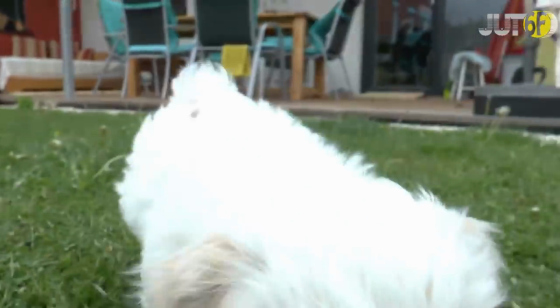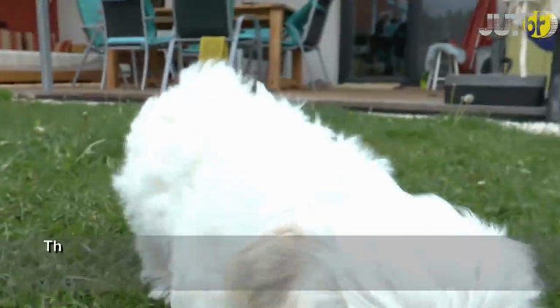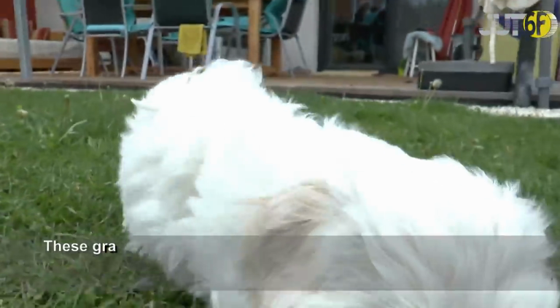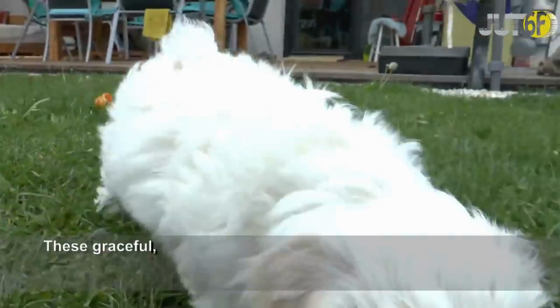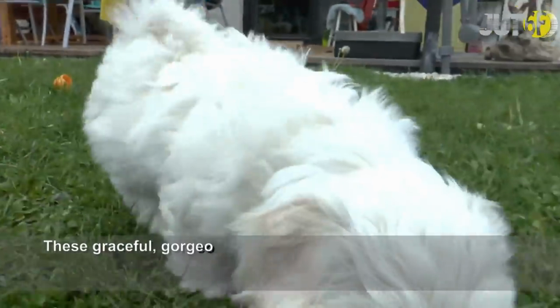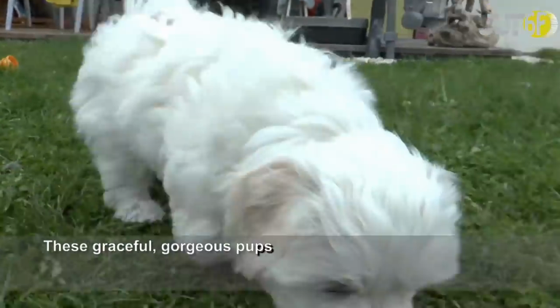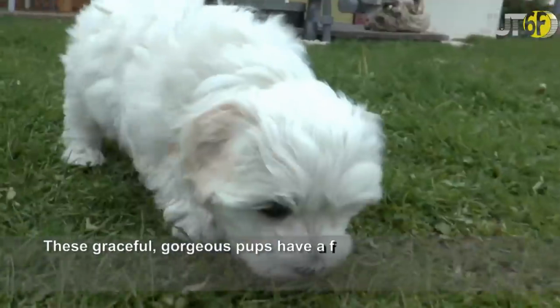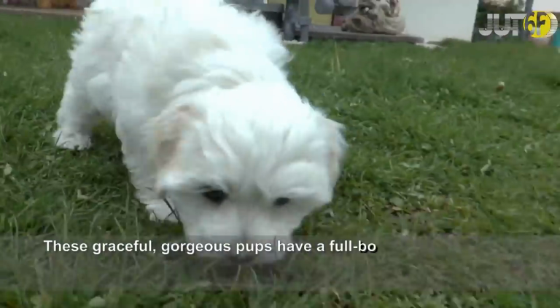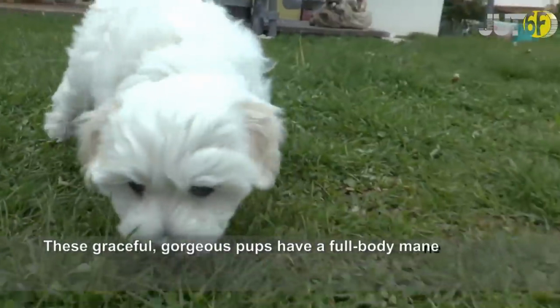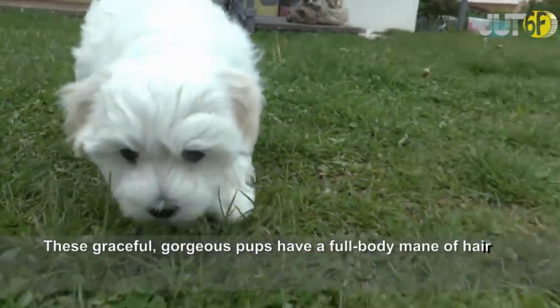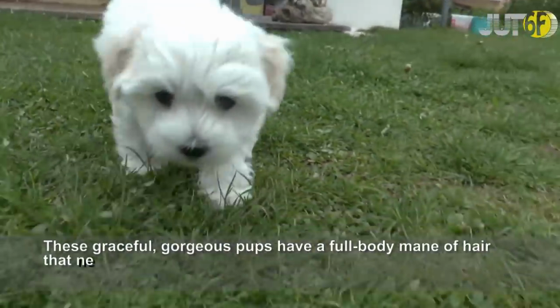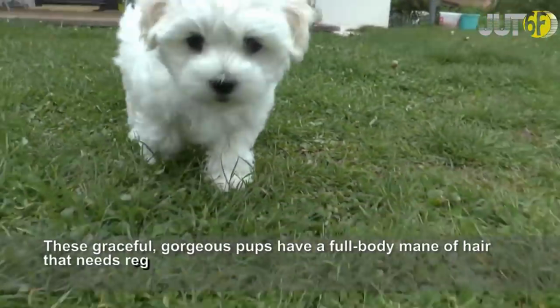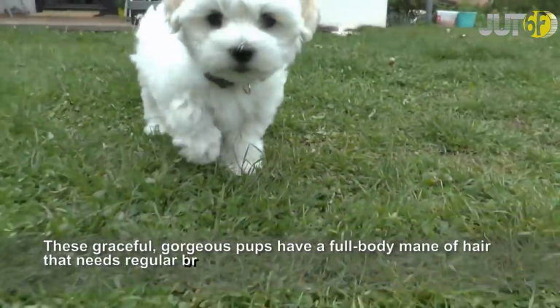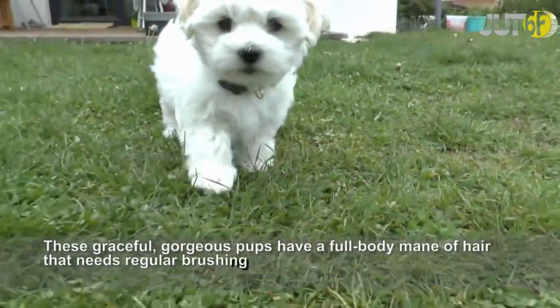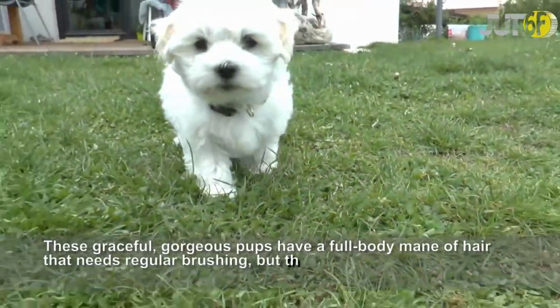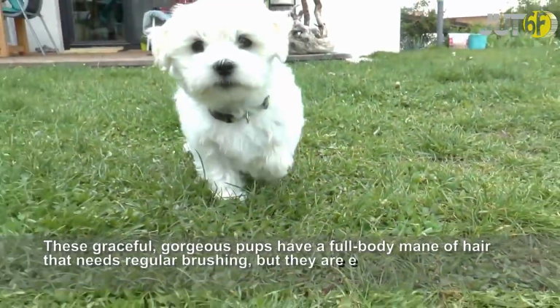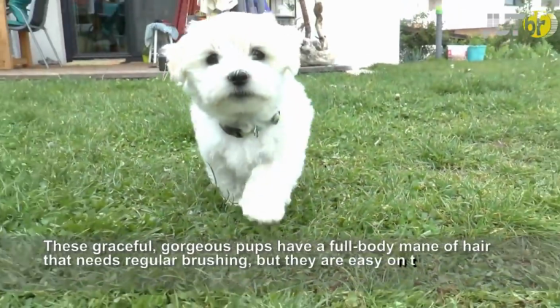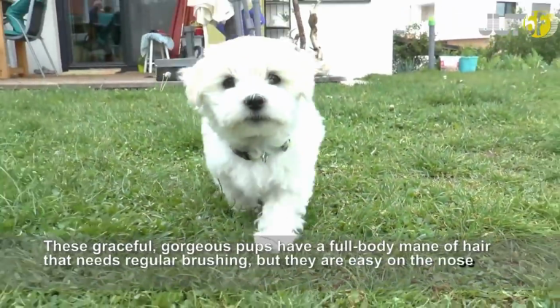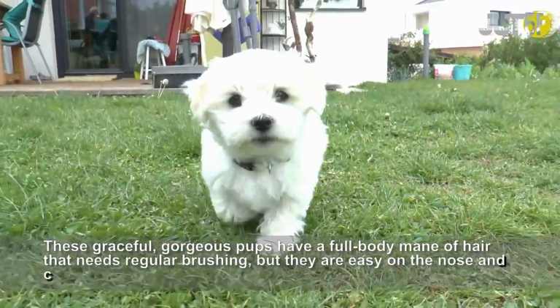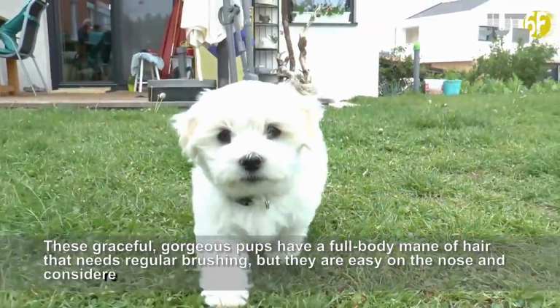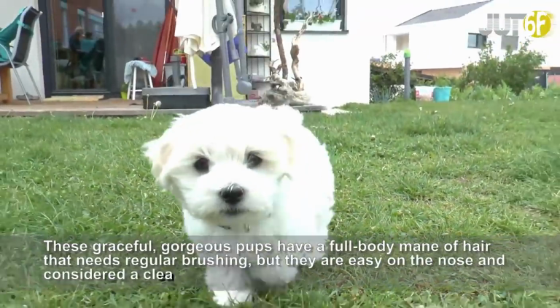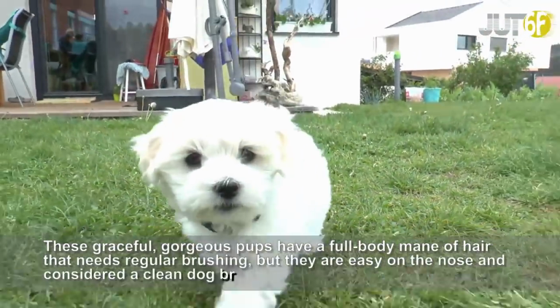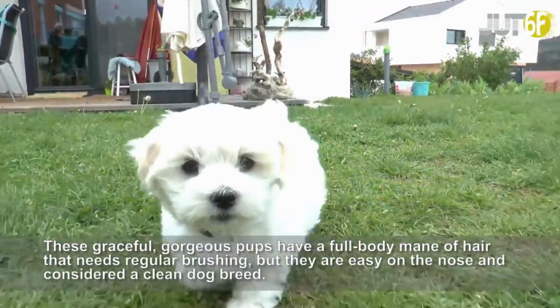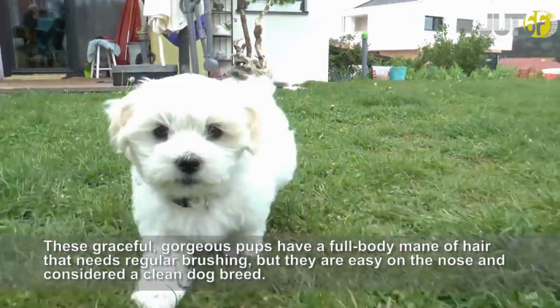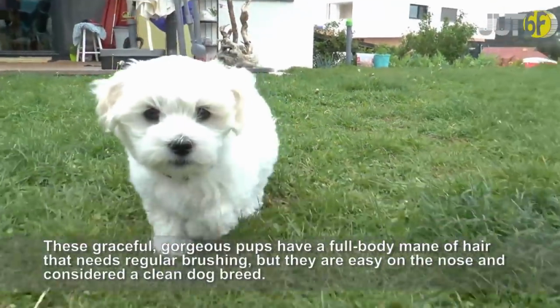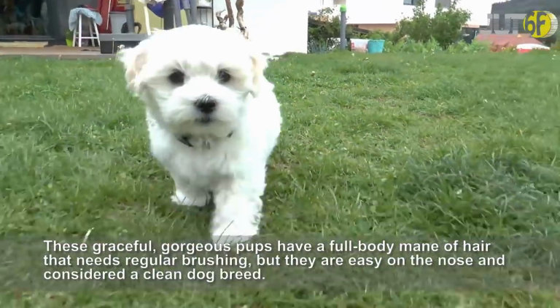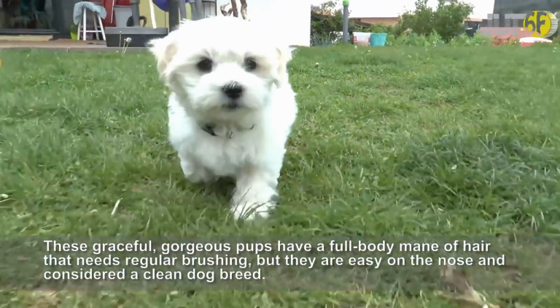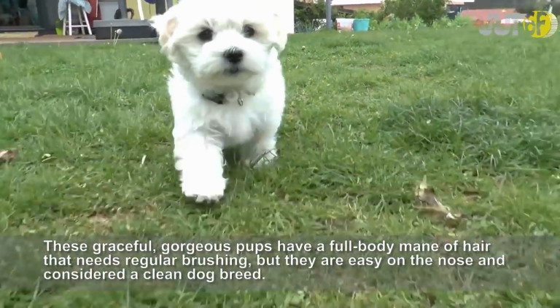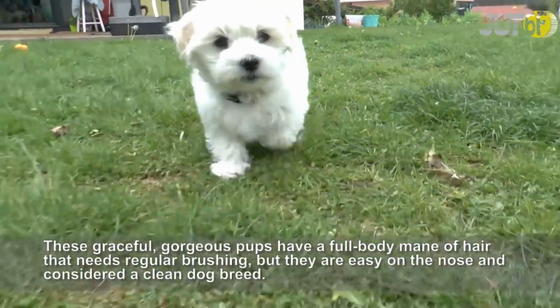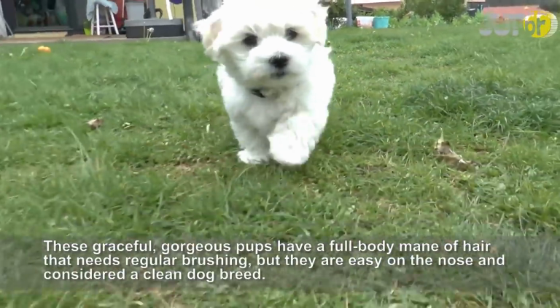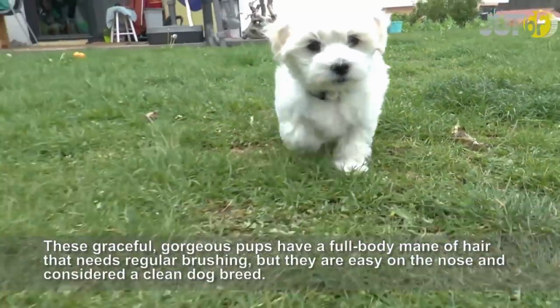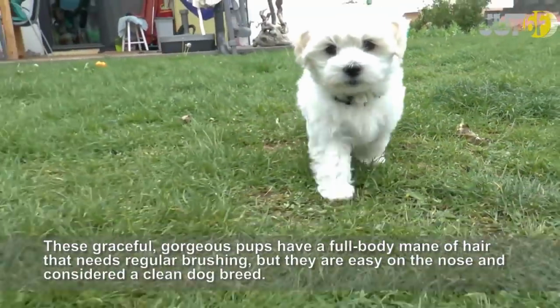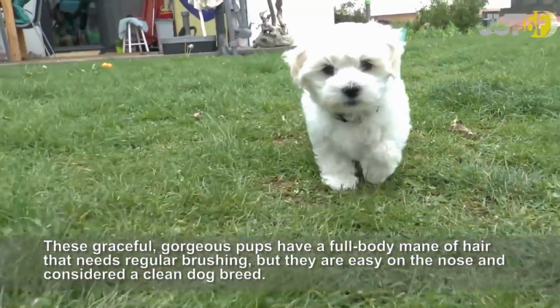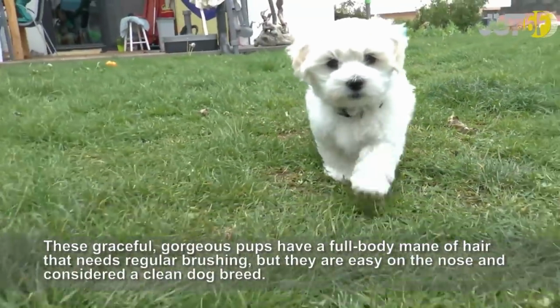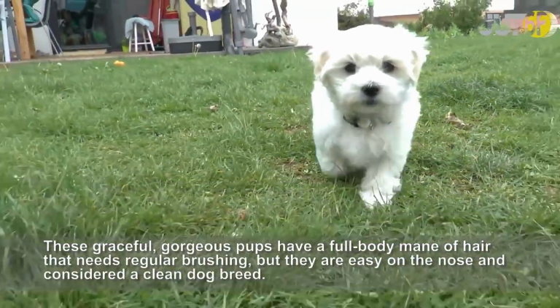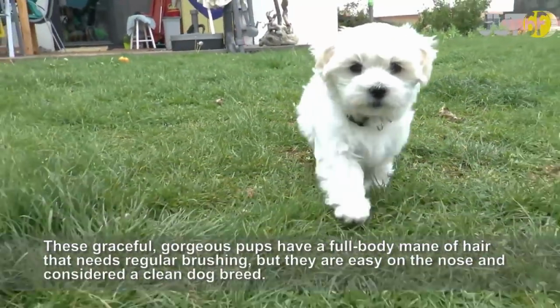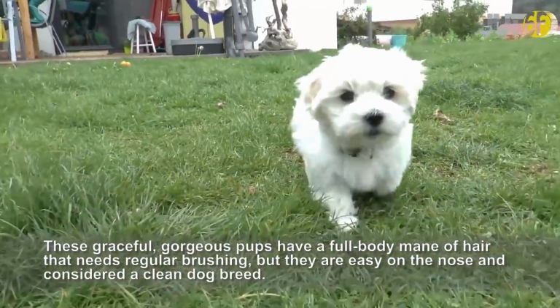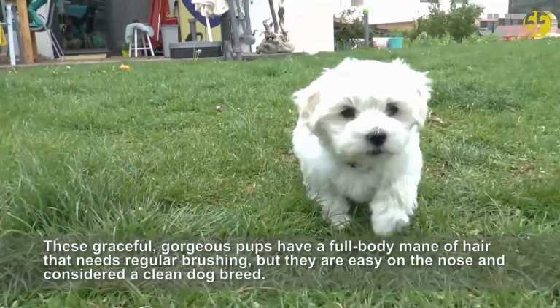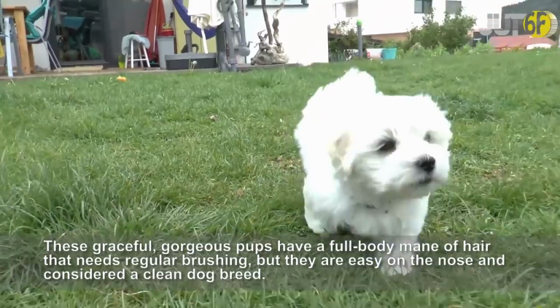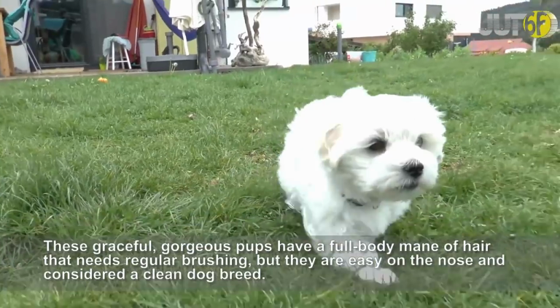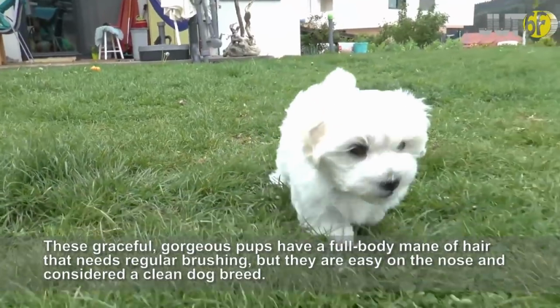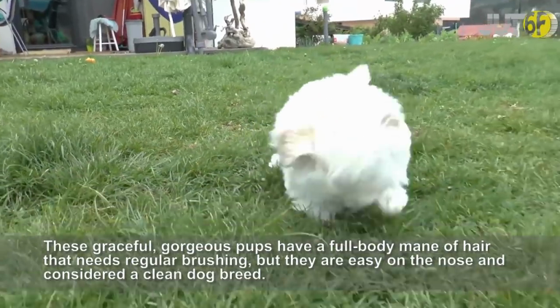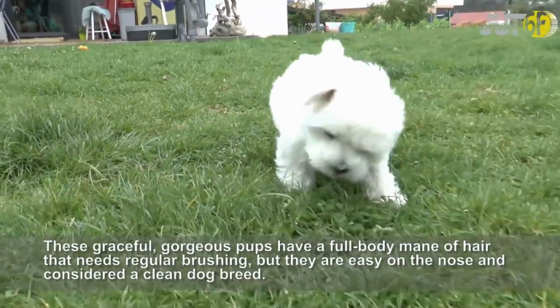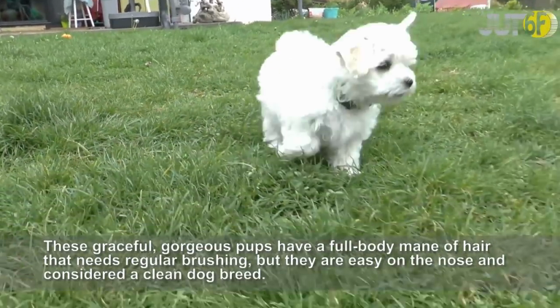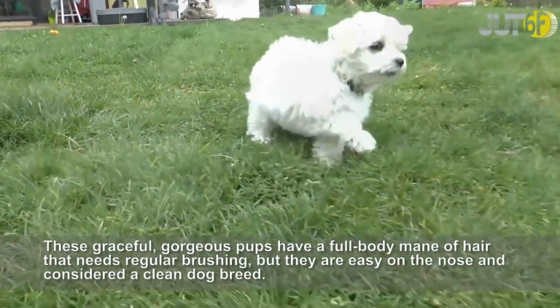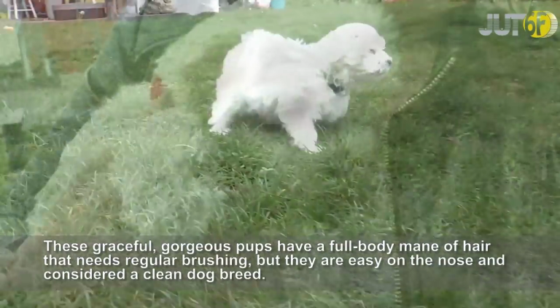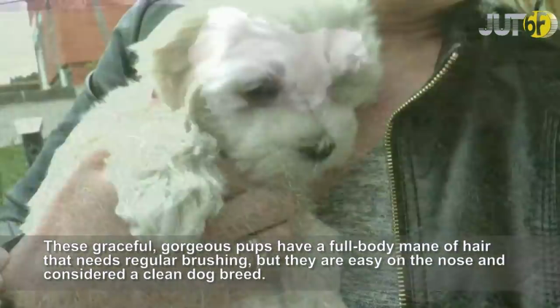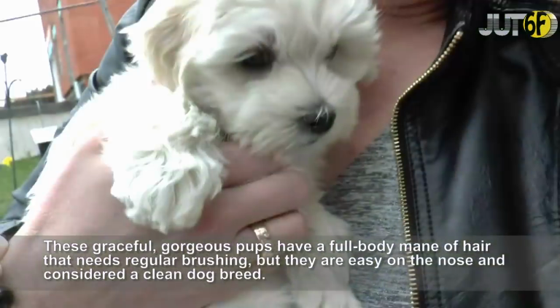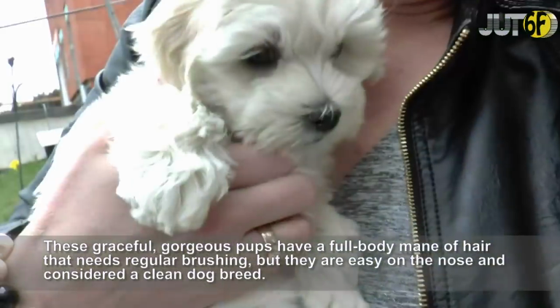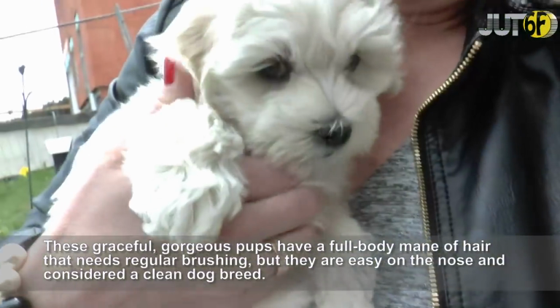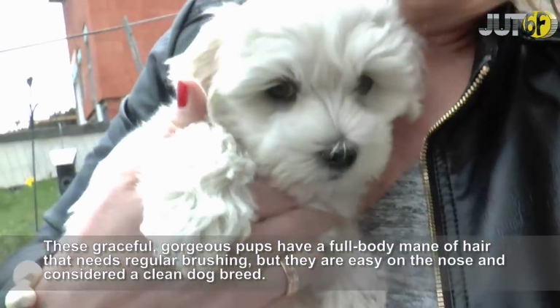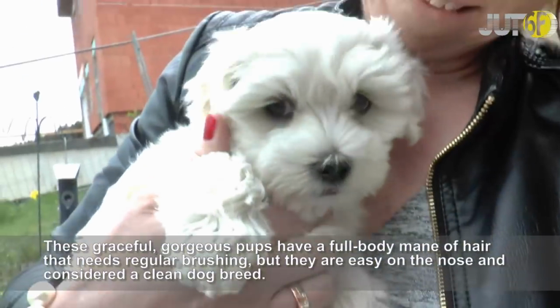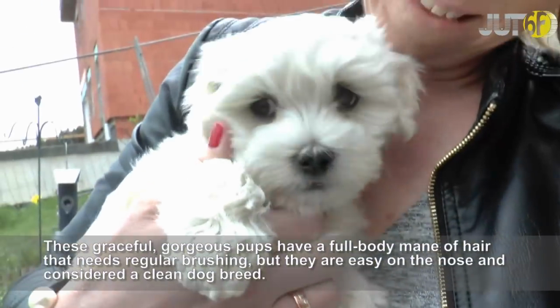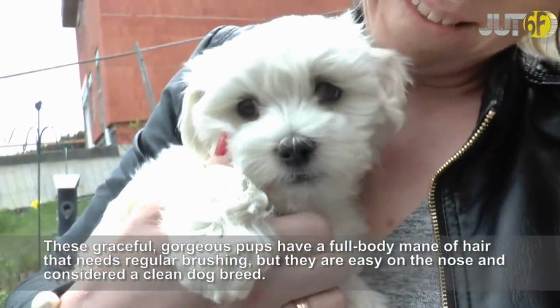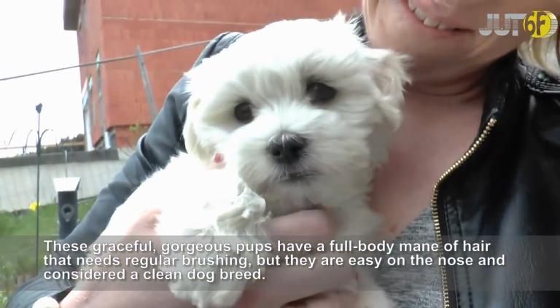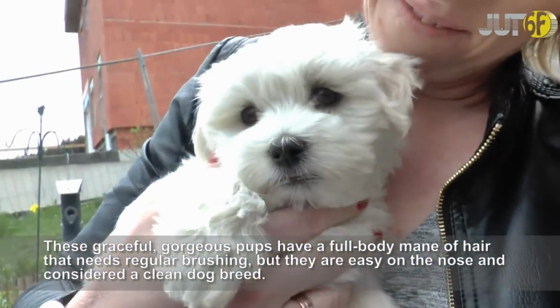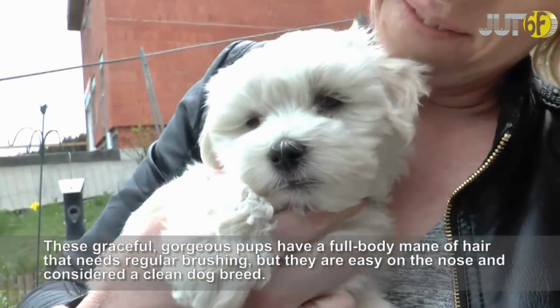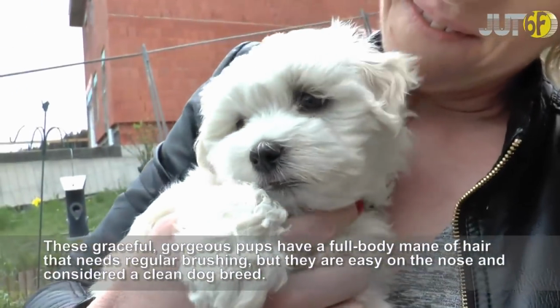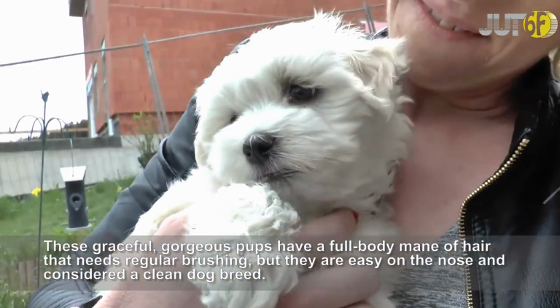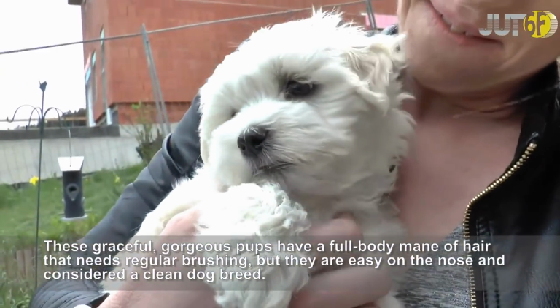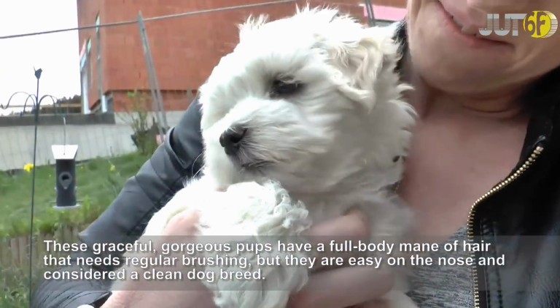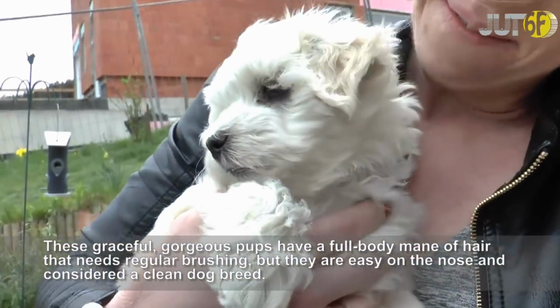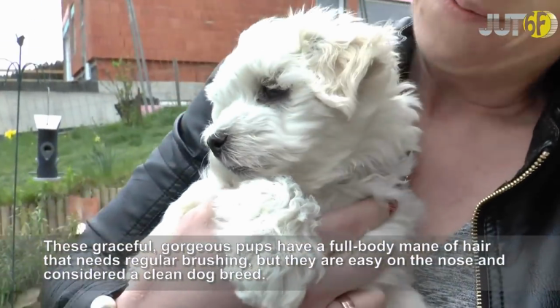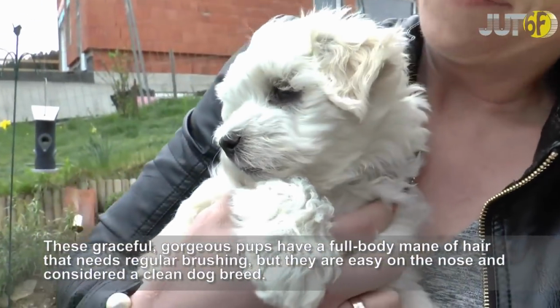These graceful, gorgeous pups have a full body mane of hair that needs regular brushing, but they are easy on the nose and considered a clean dog.